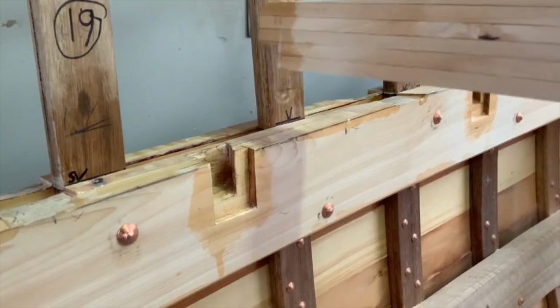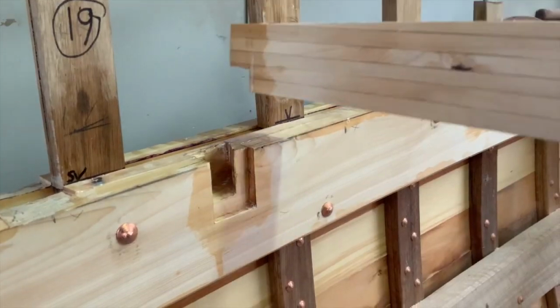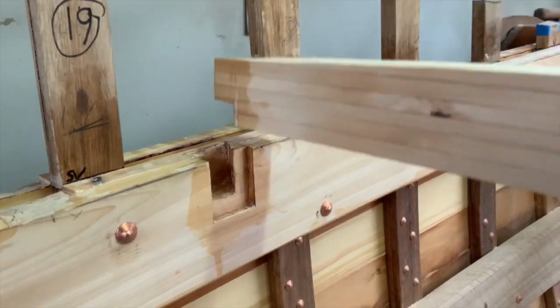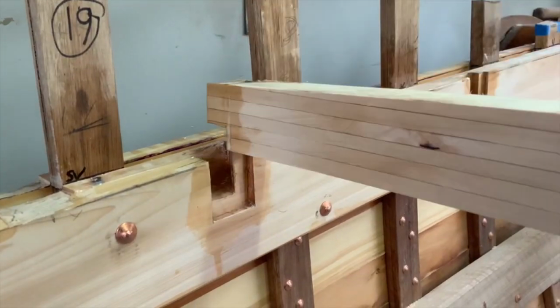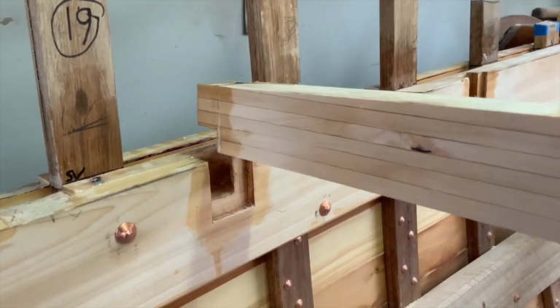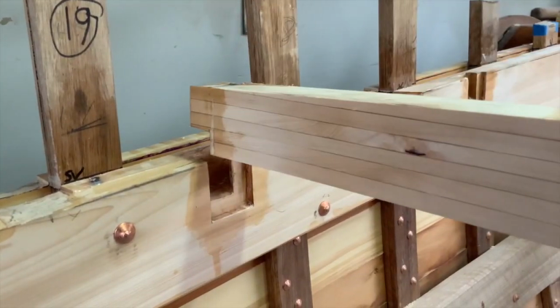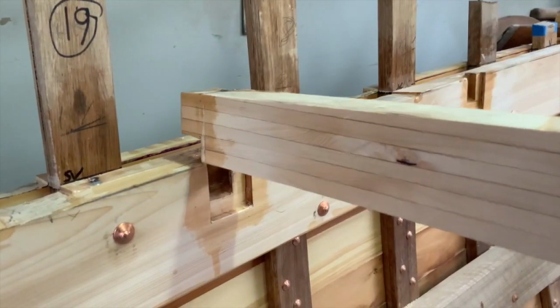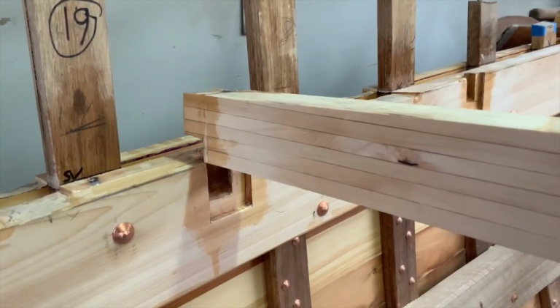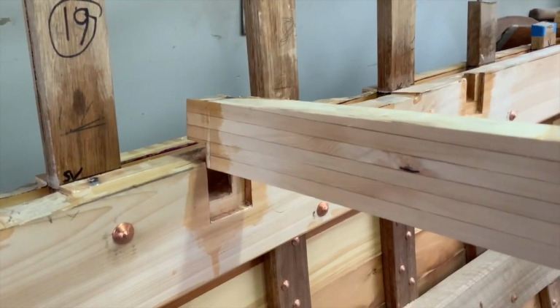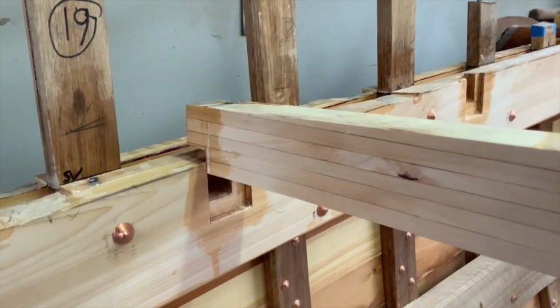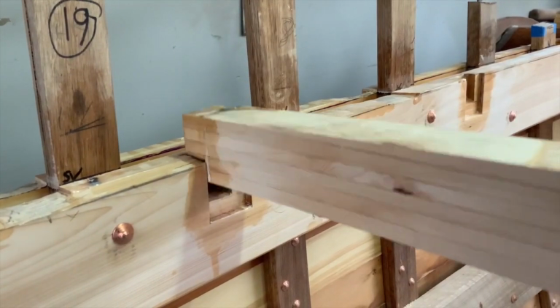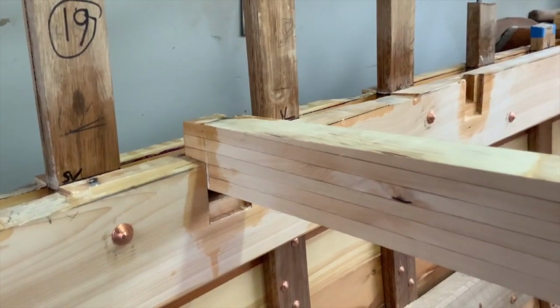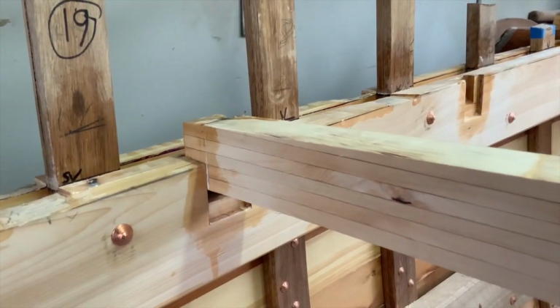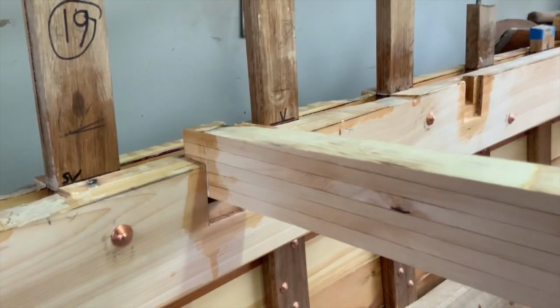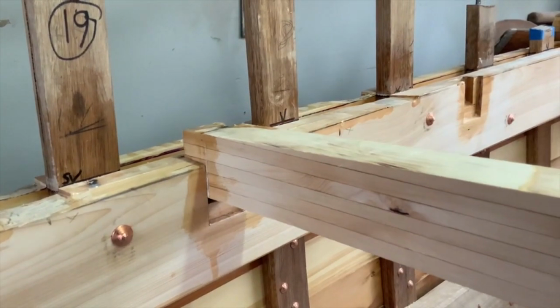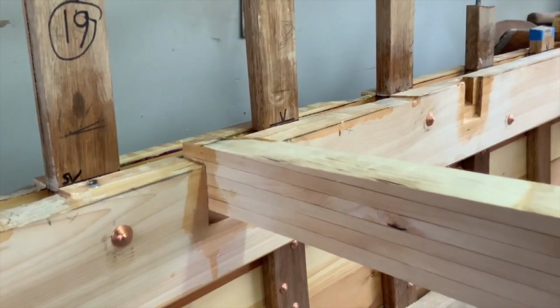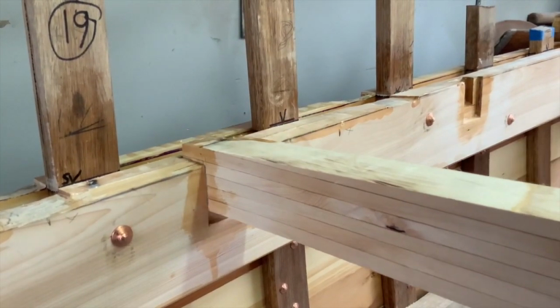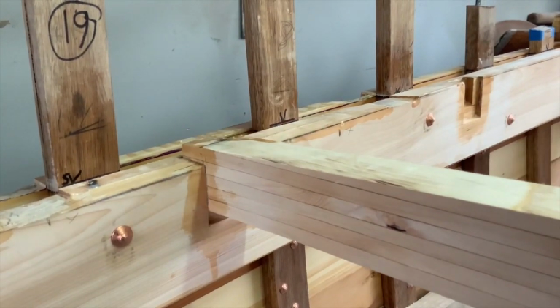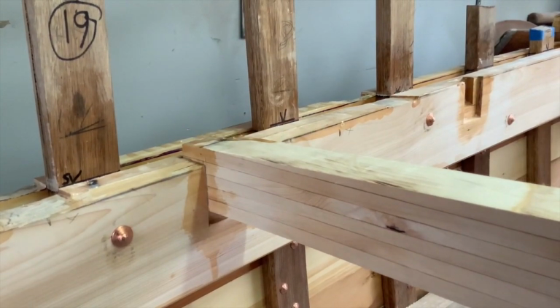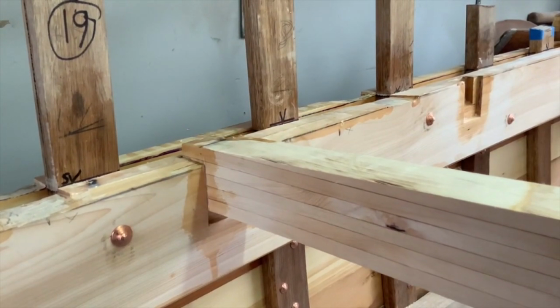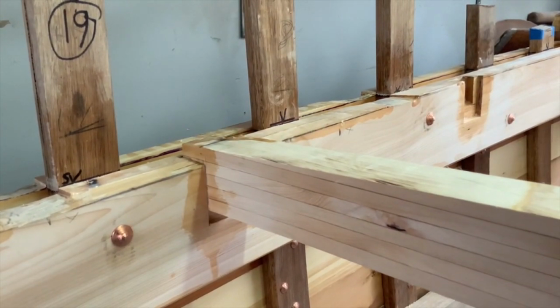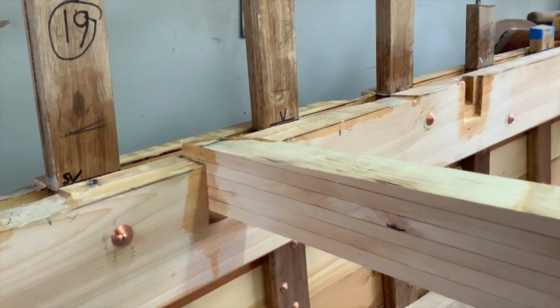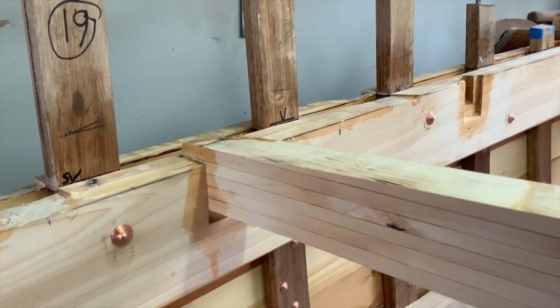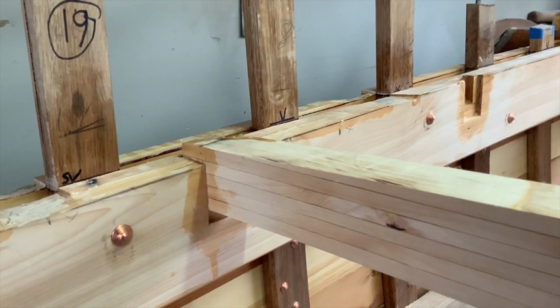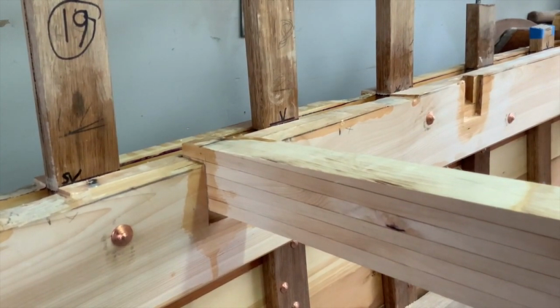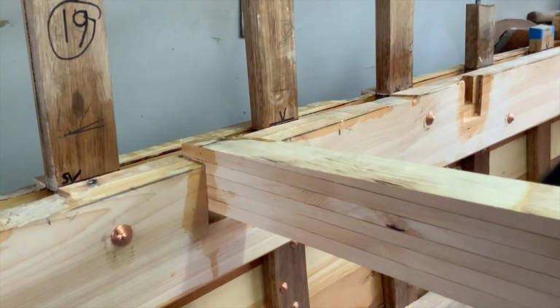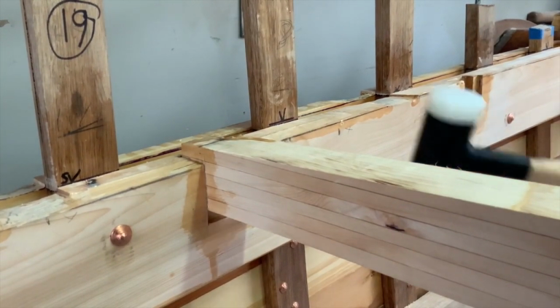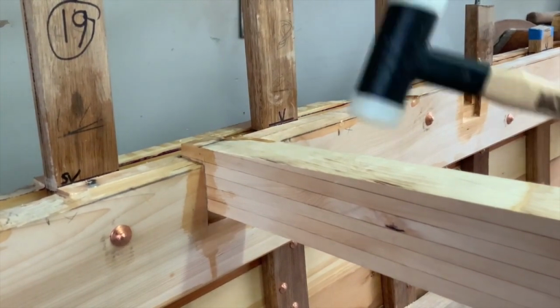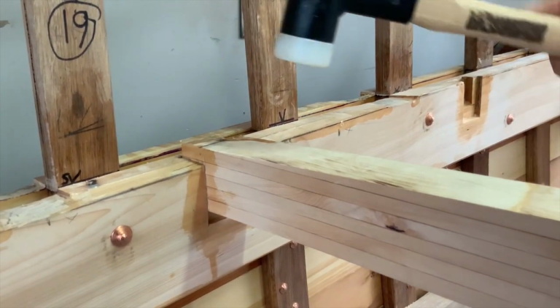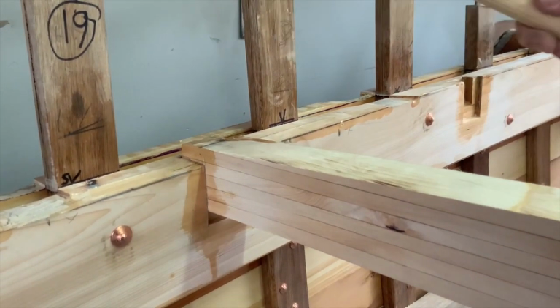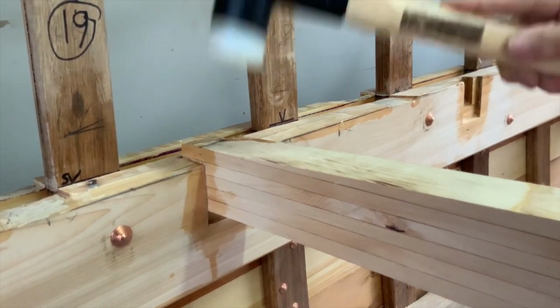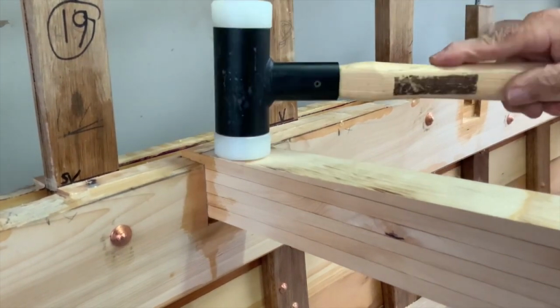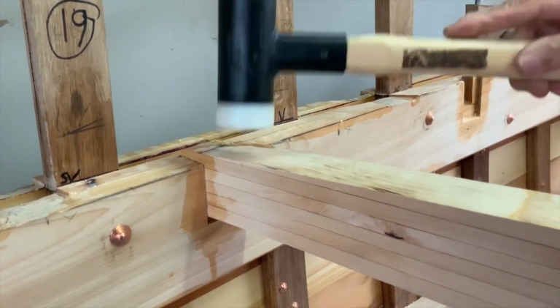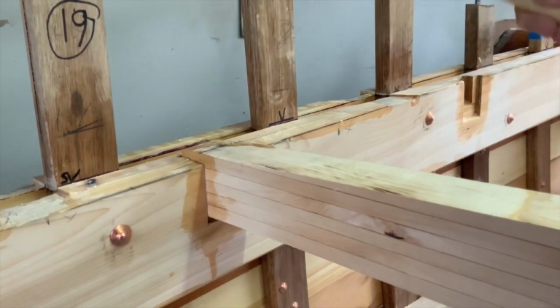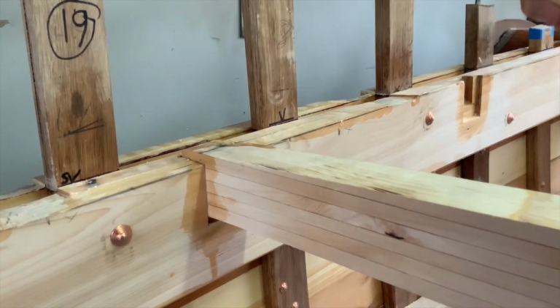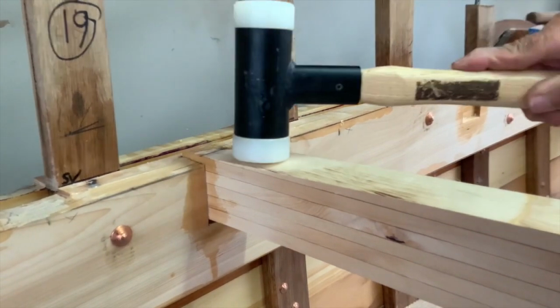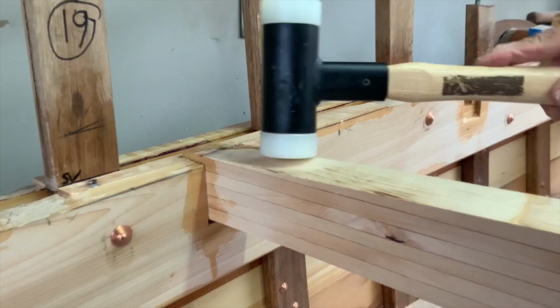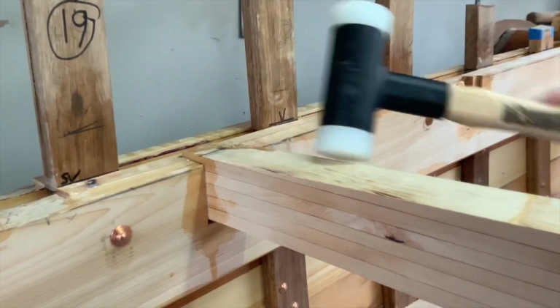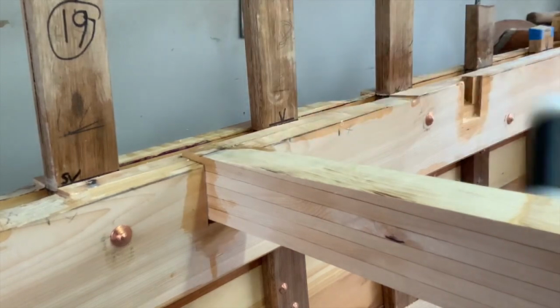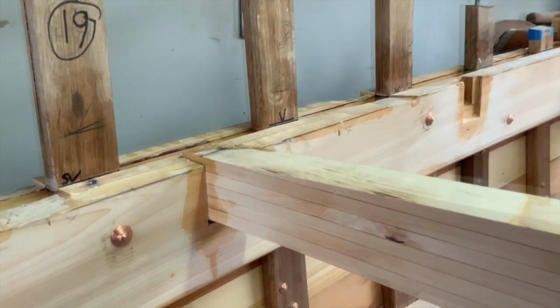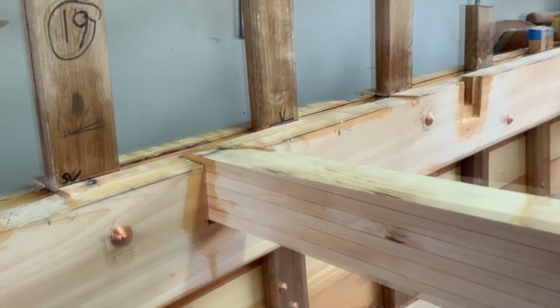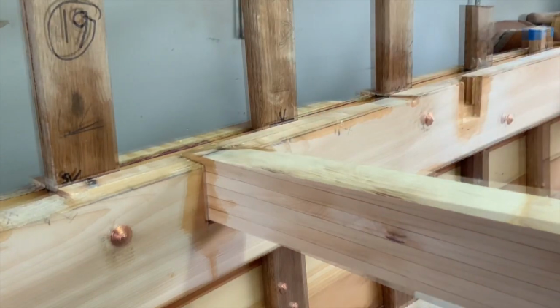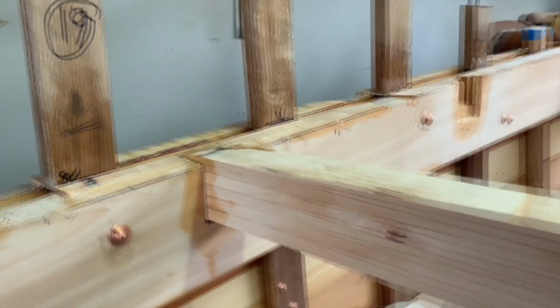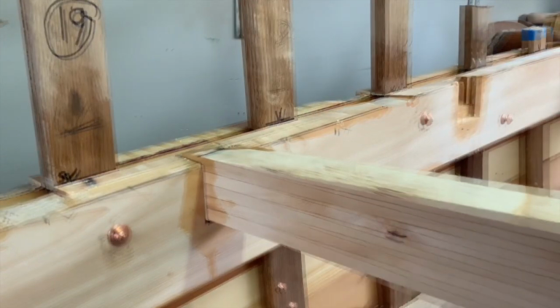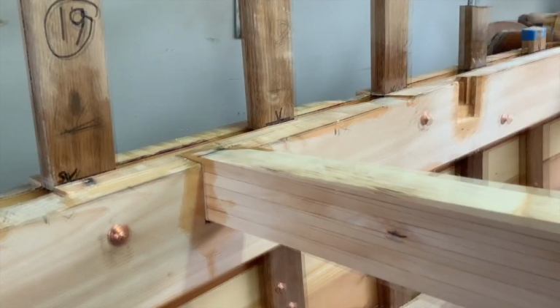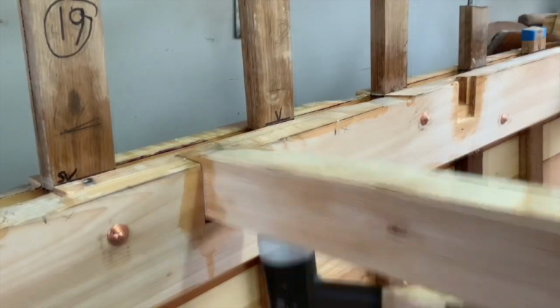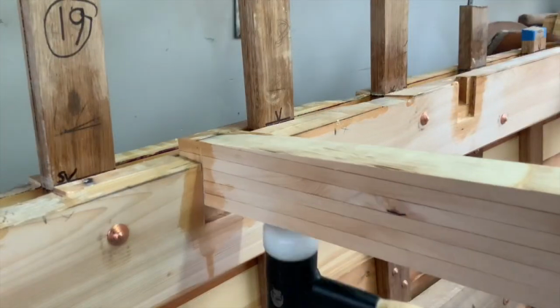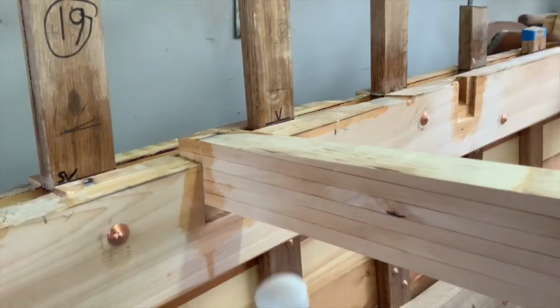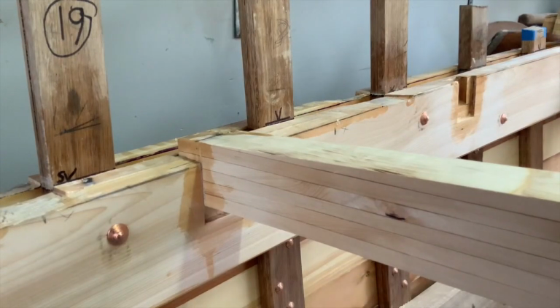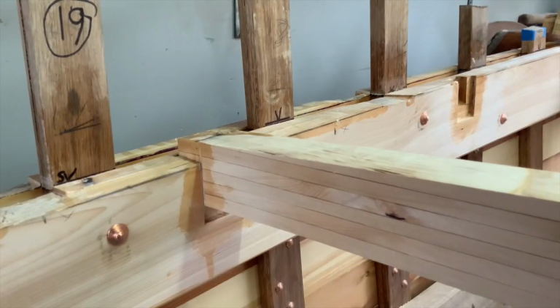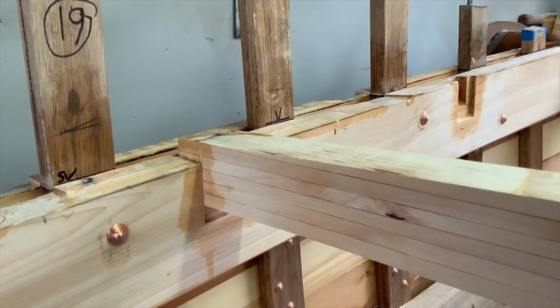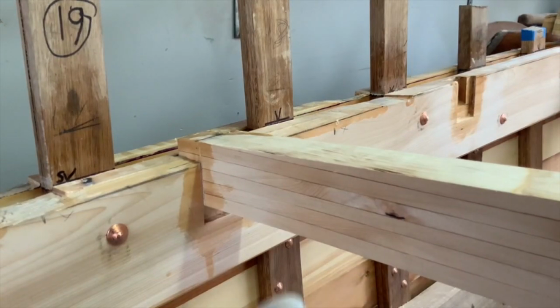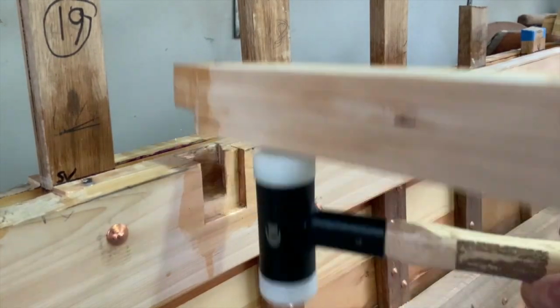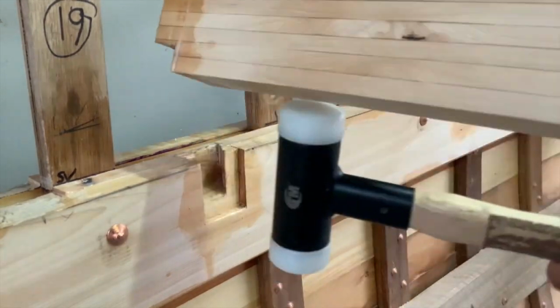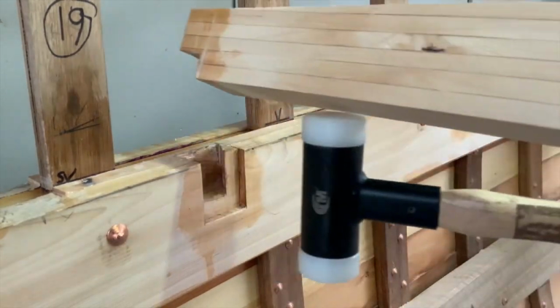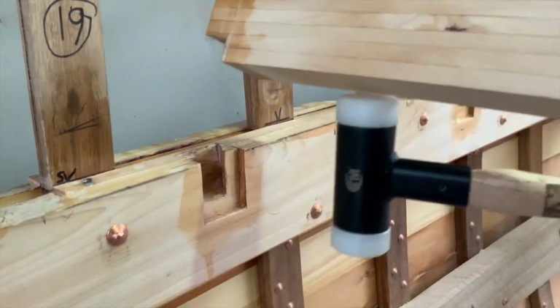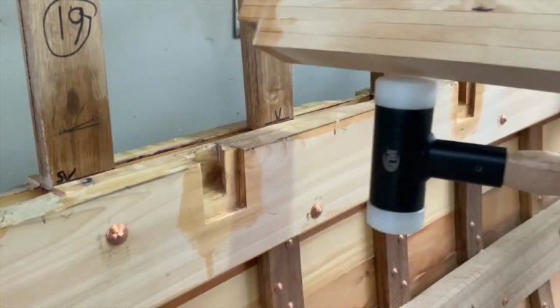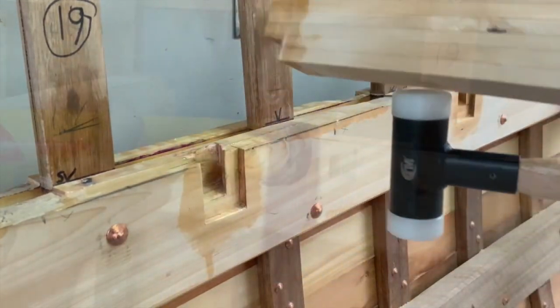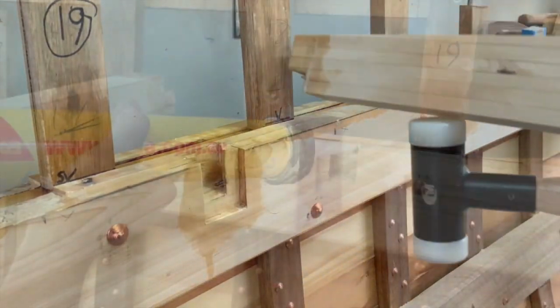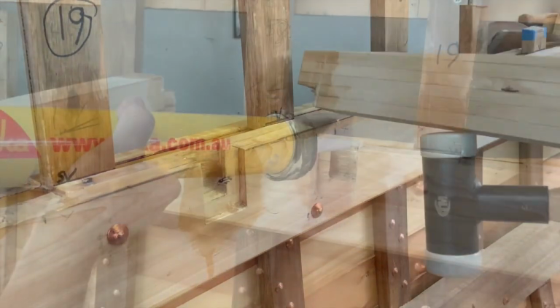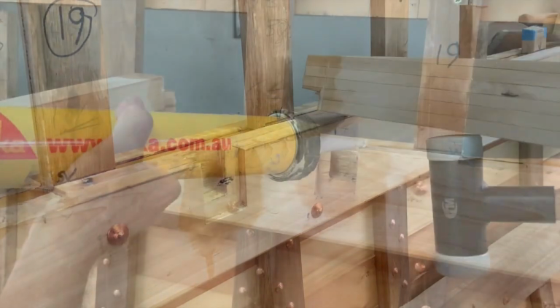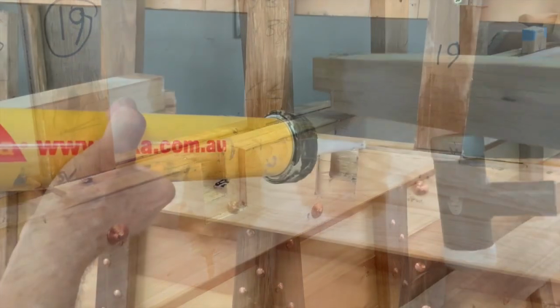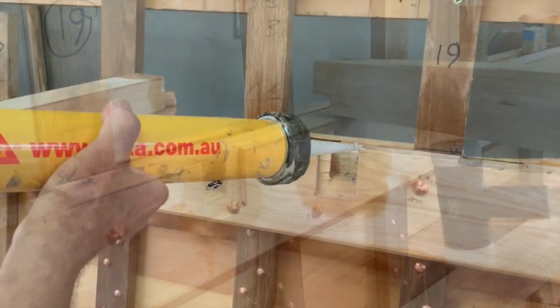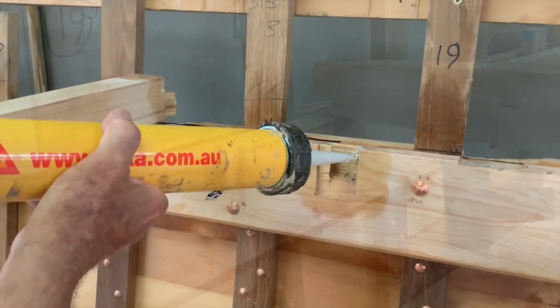In an area that's to be varnished, I prime the beam ends and housing with varnish. If it's a painted area, I prime with paint.